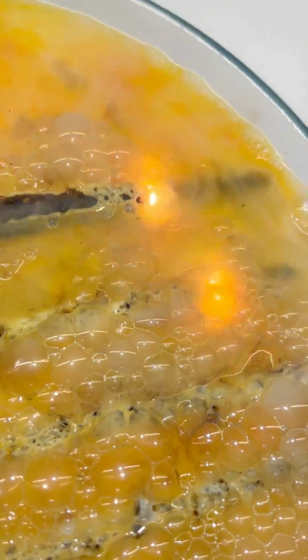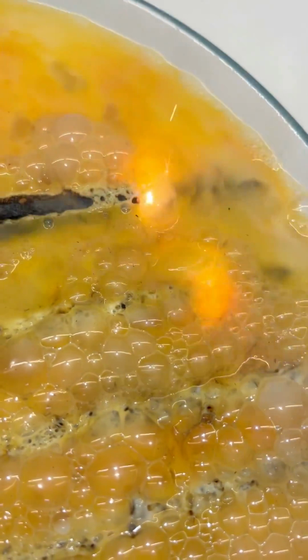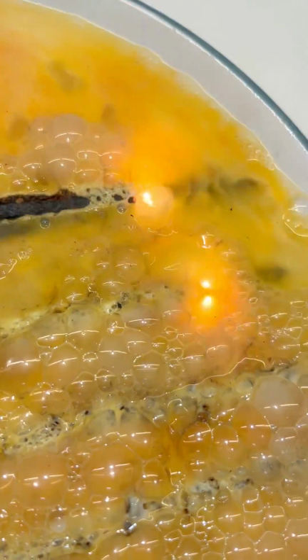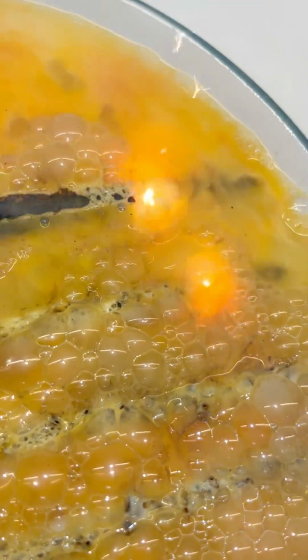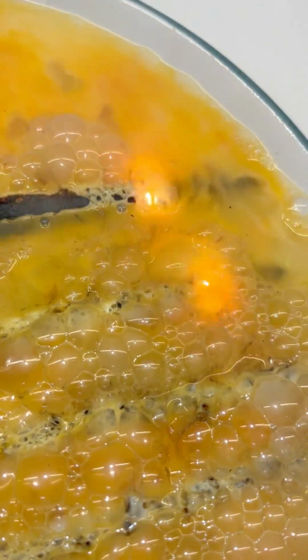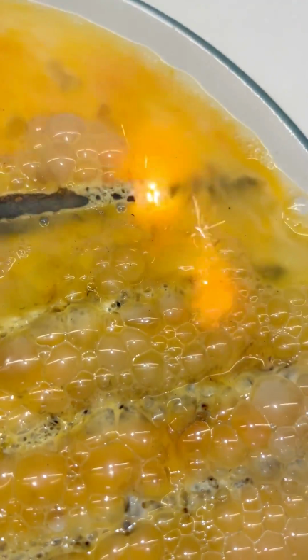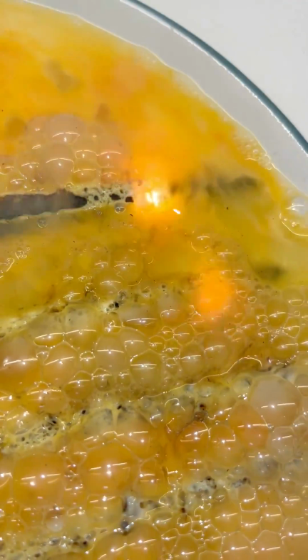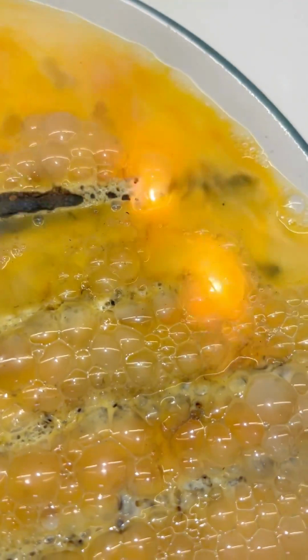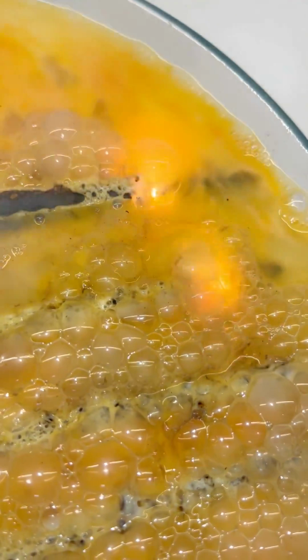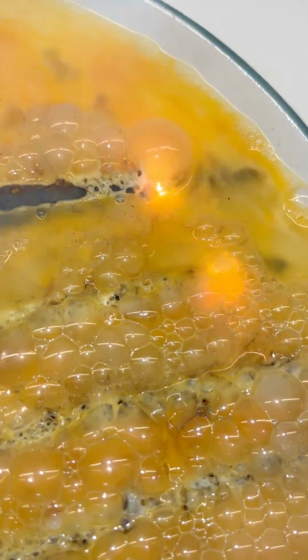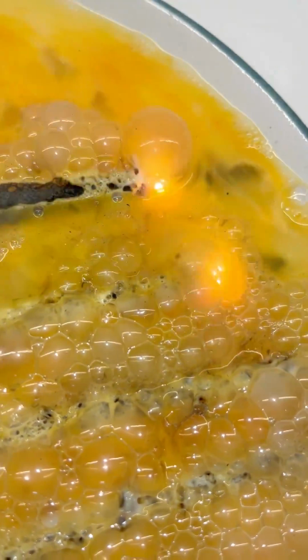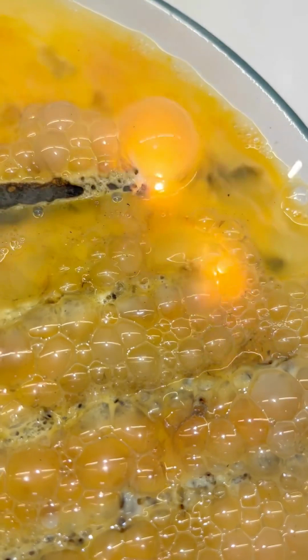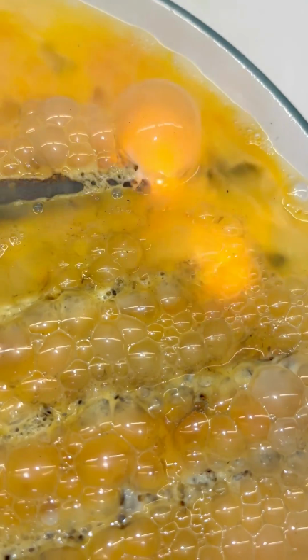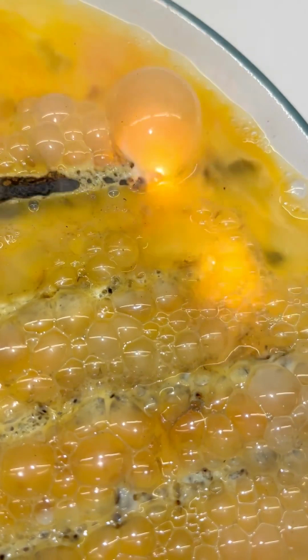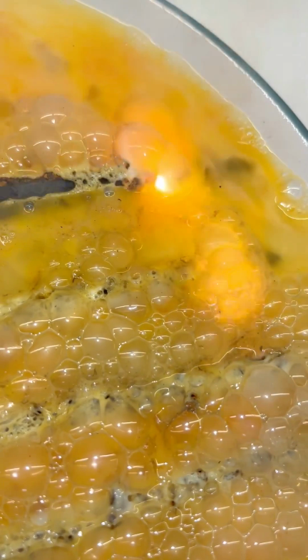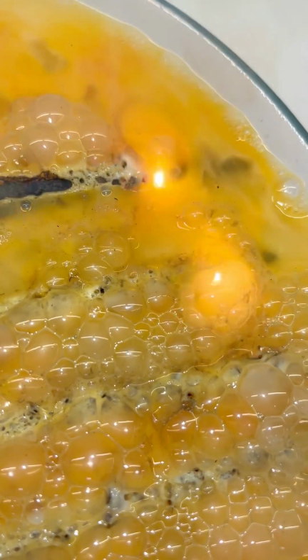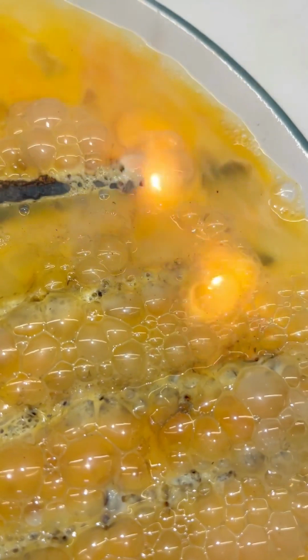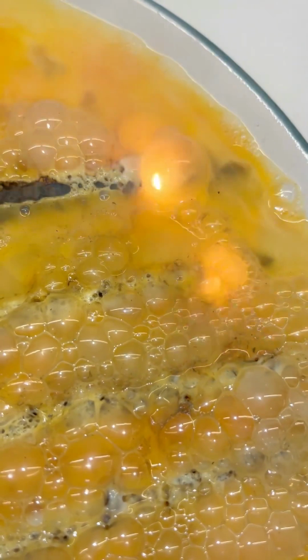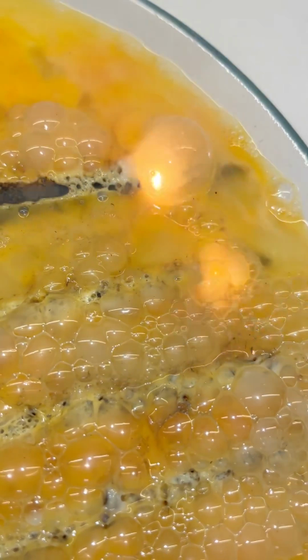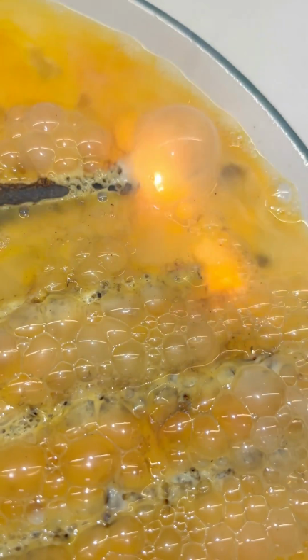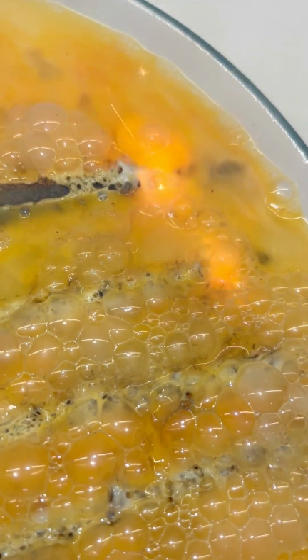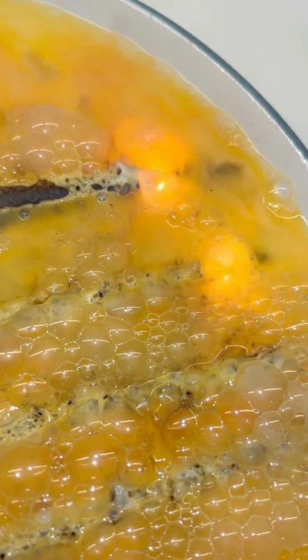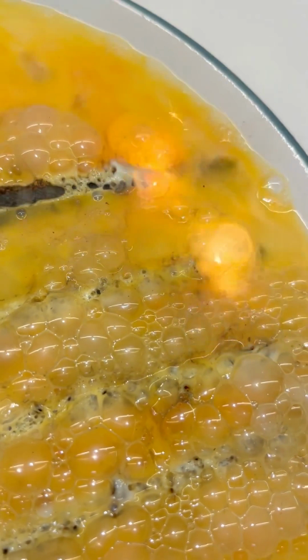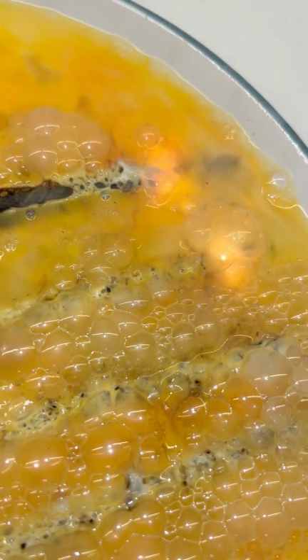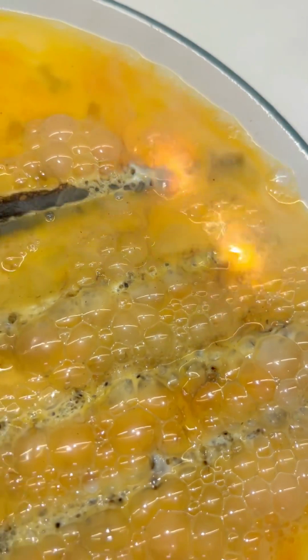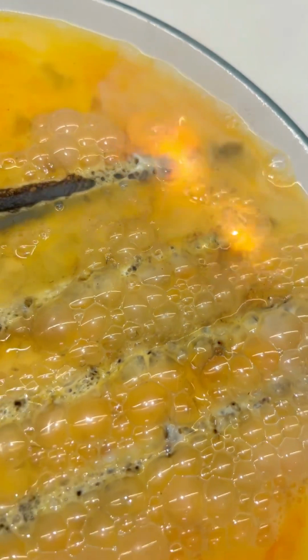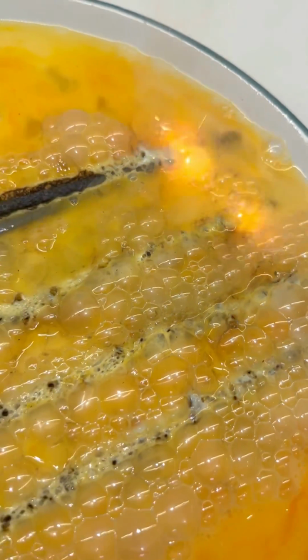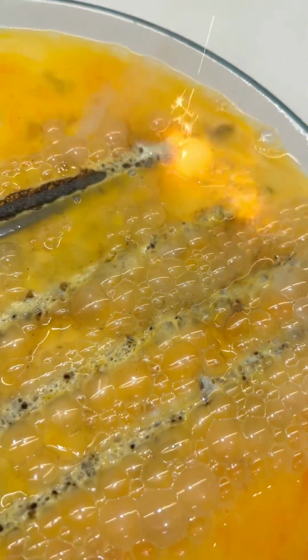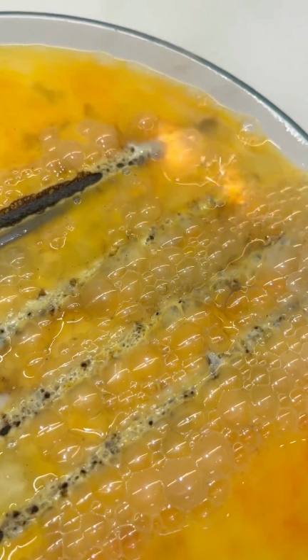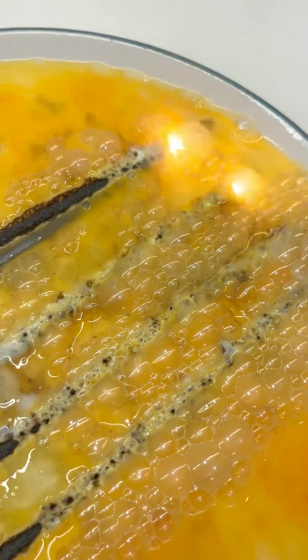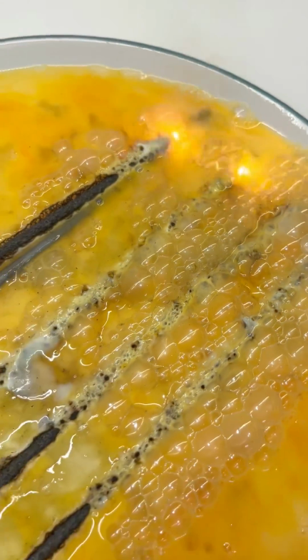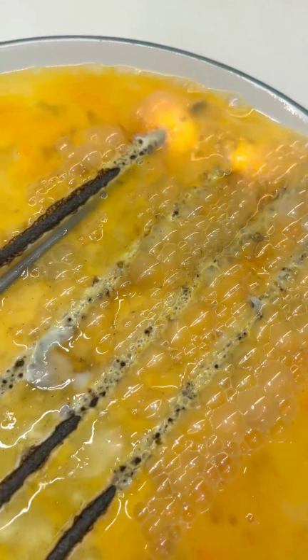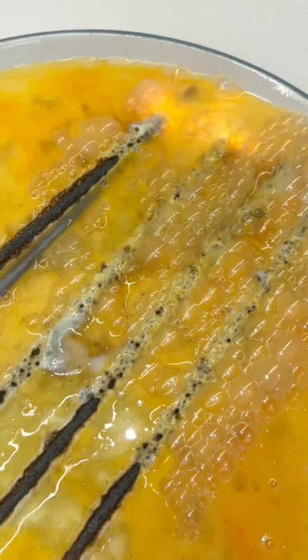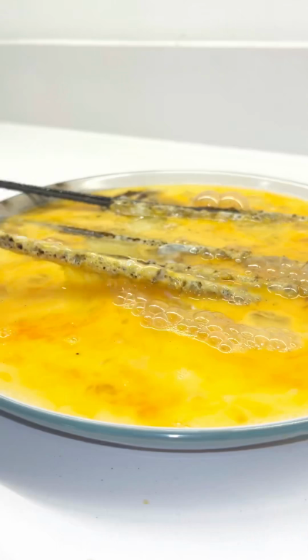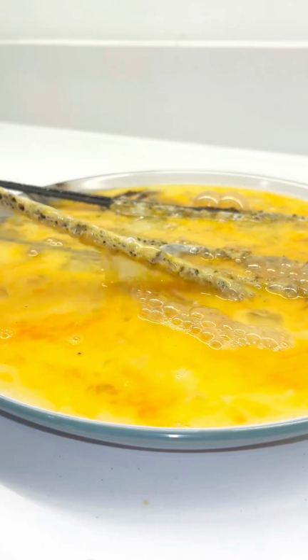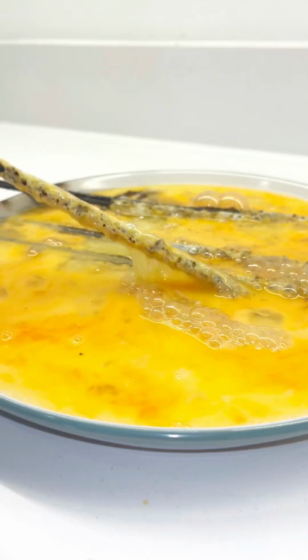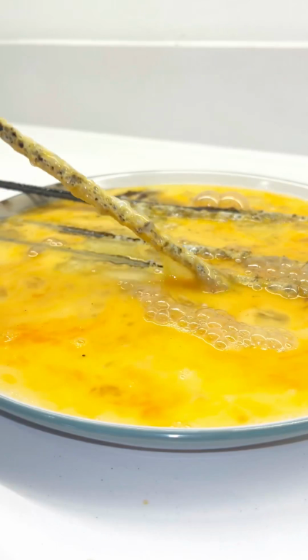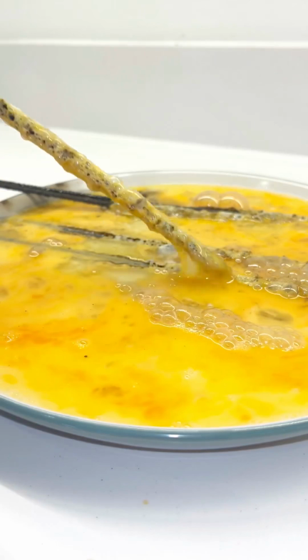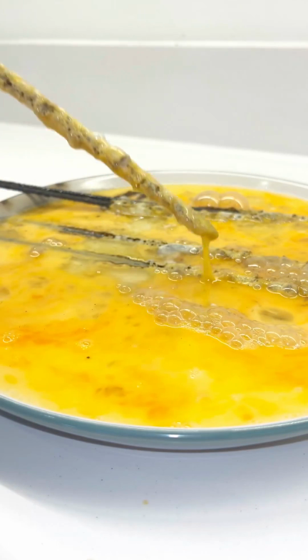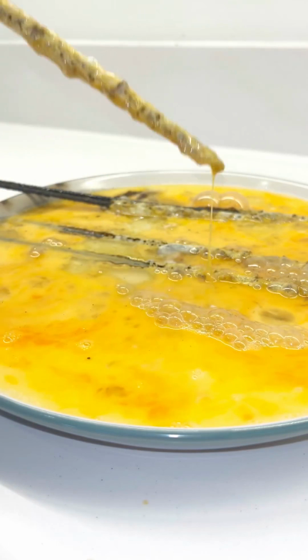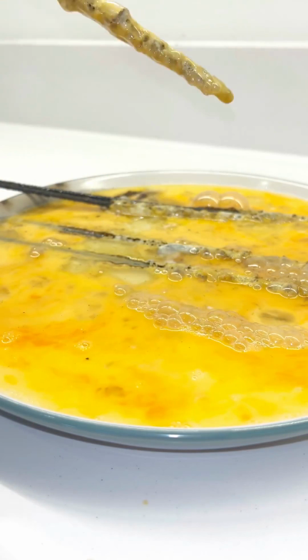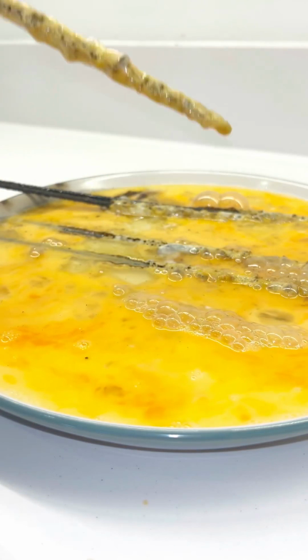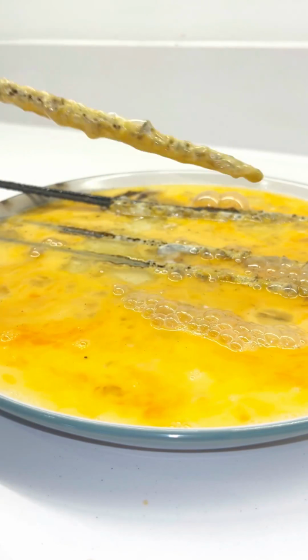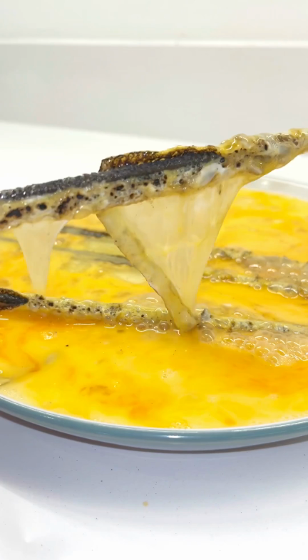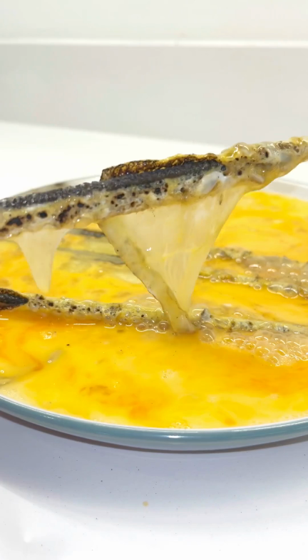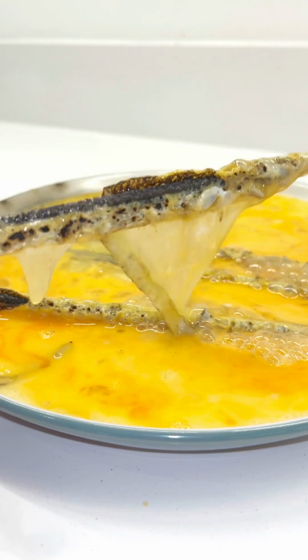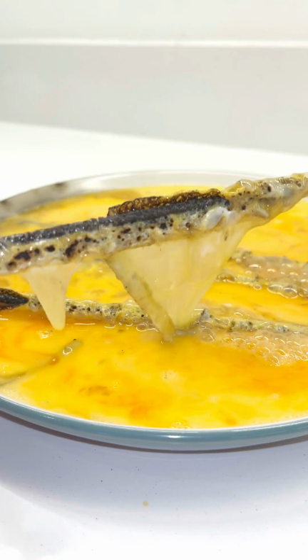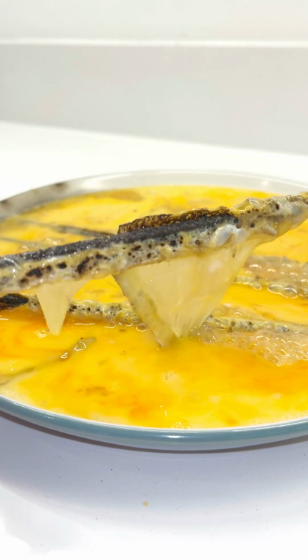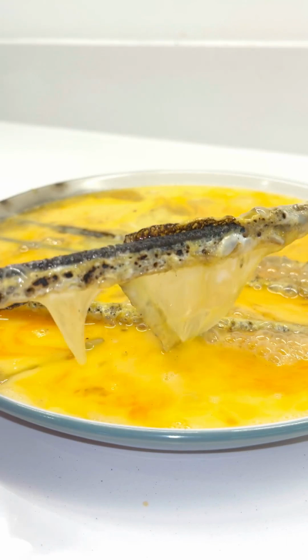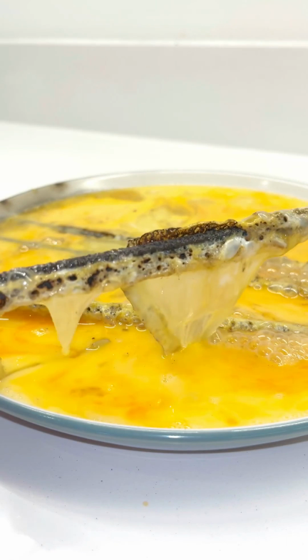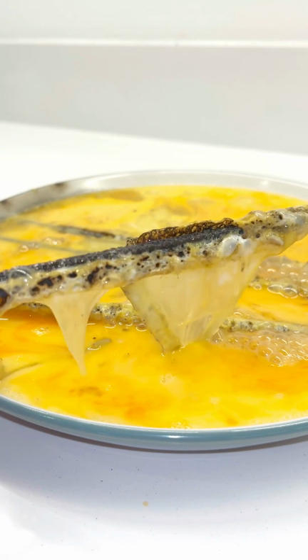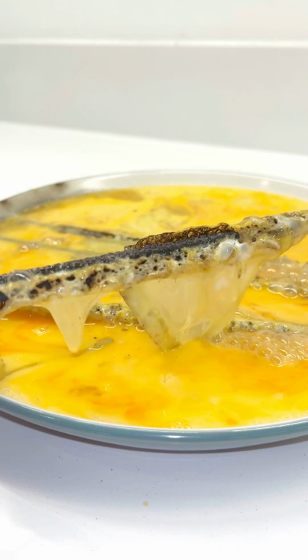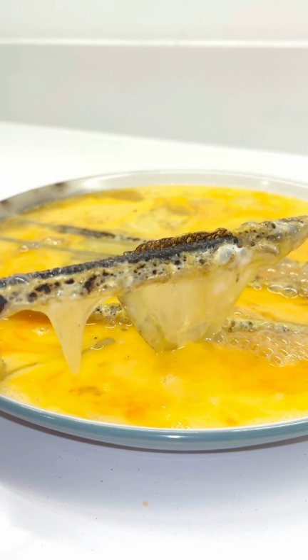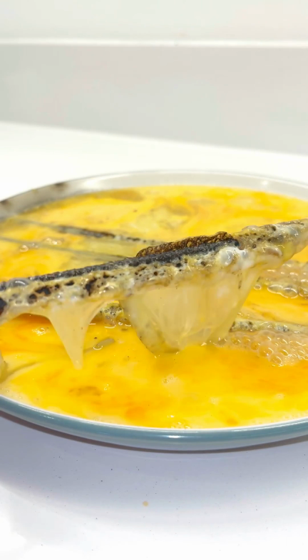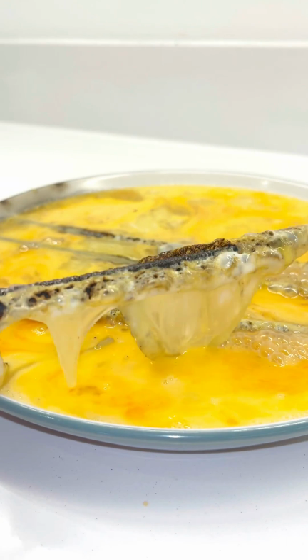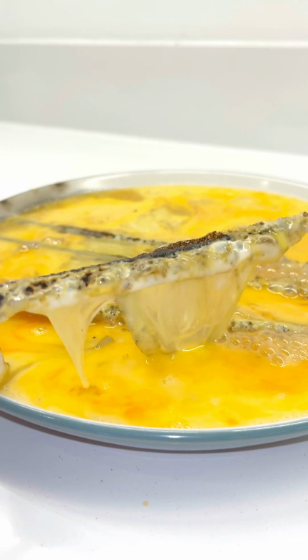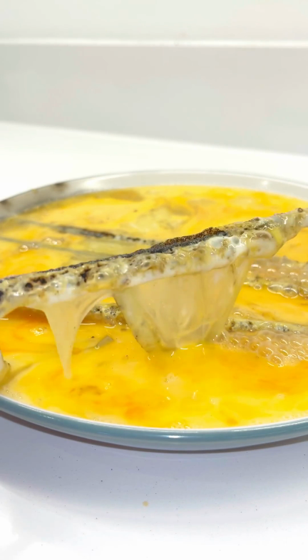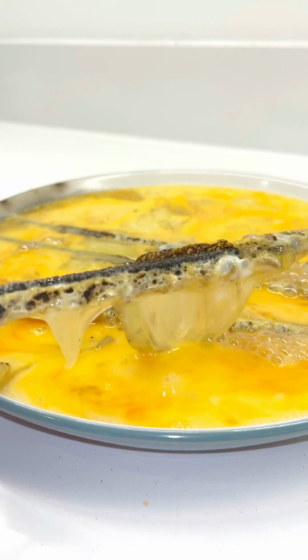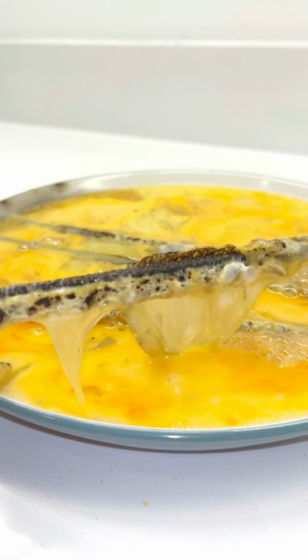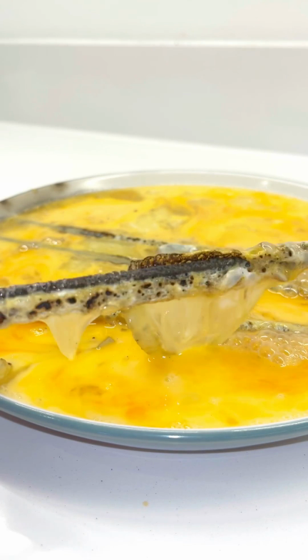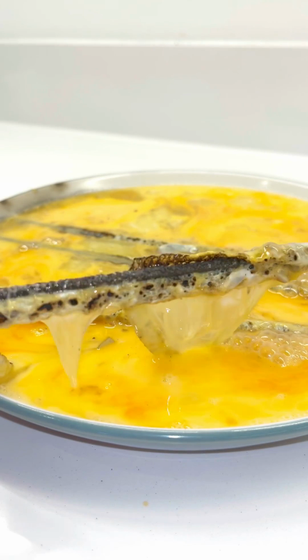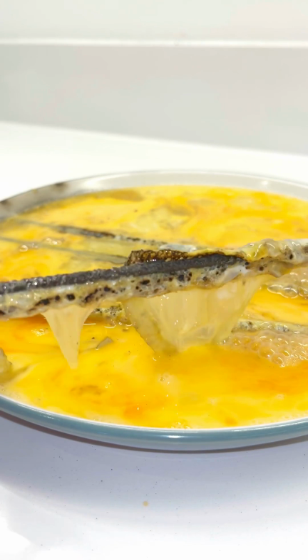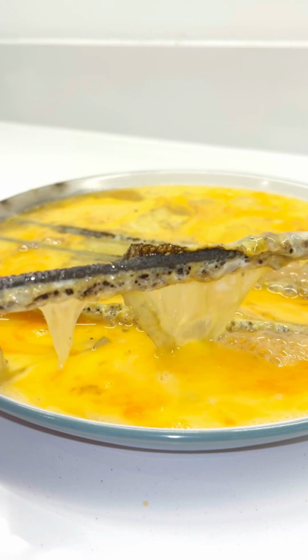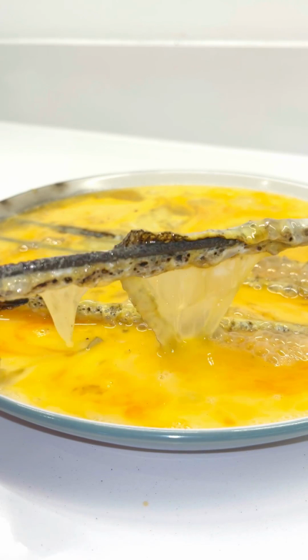Okay, let's lift these sparklers out and see the results. Okay, it's not exactly scrambled eggs, but hey, we've made egg sticks.